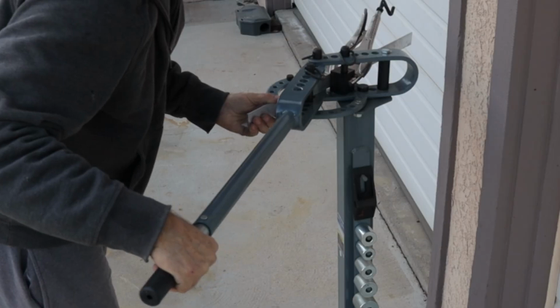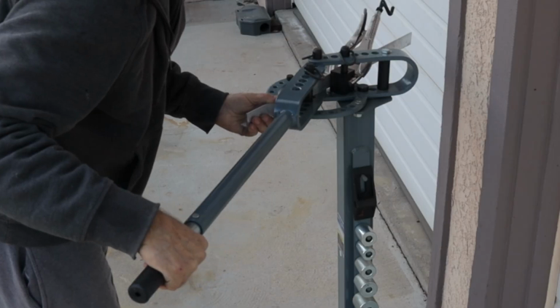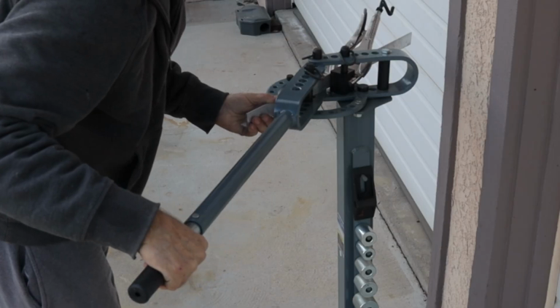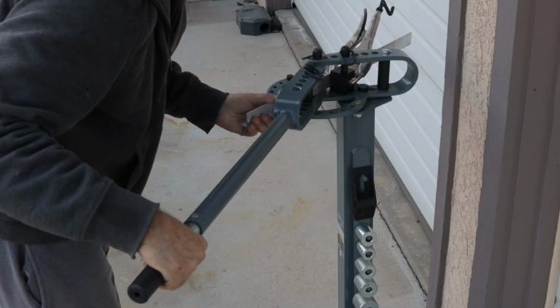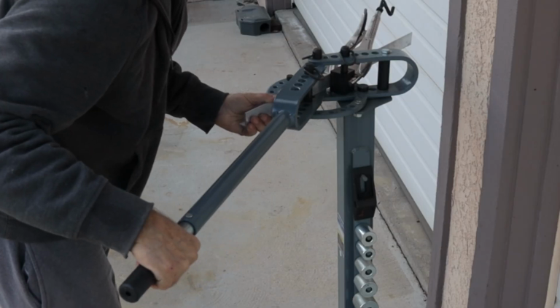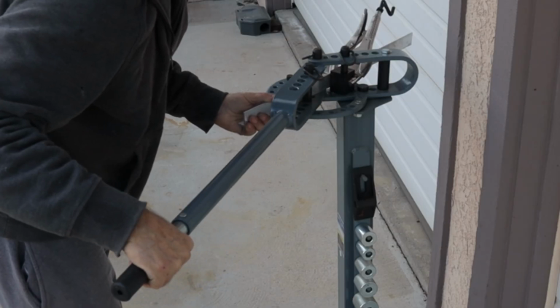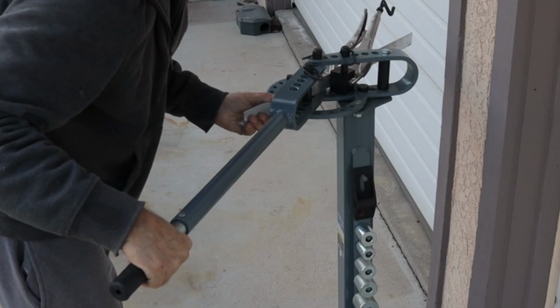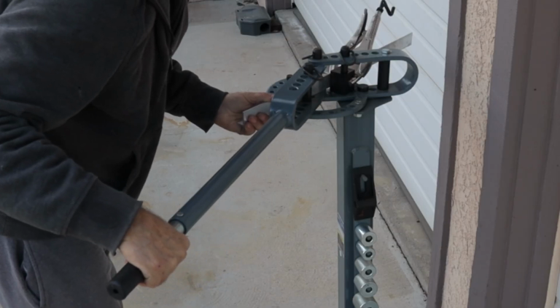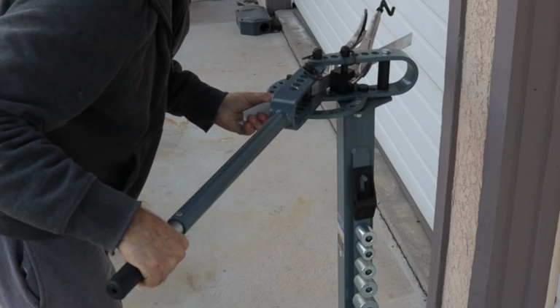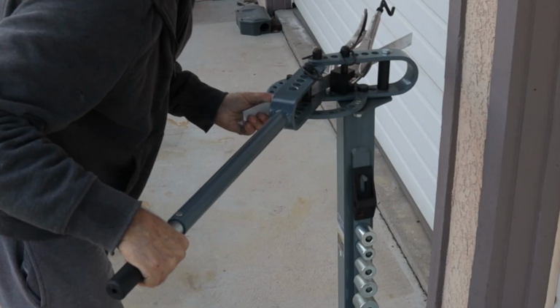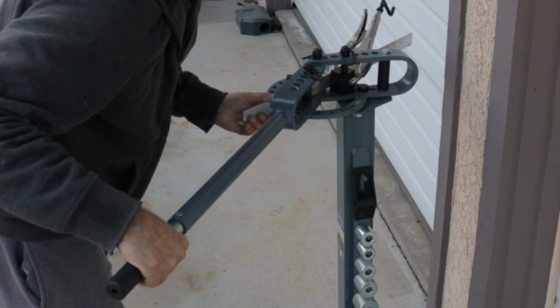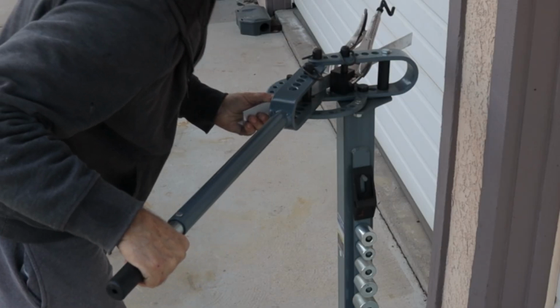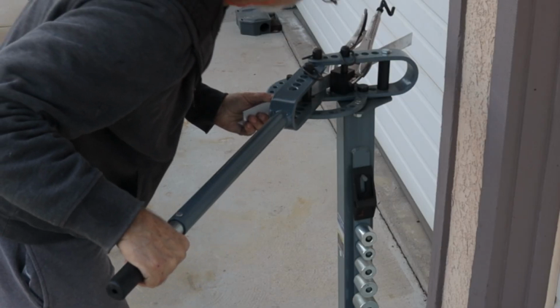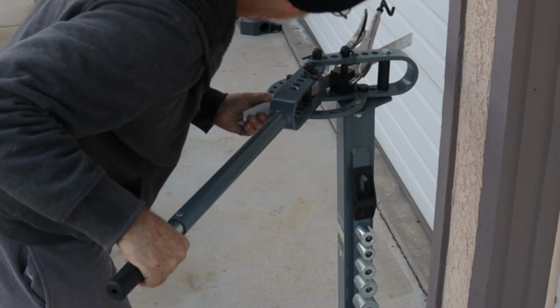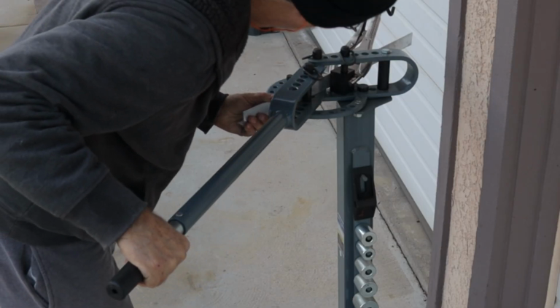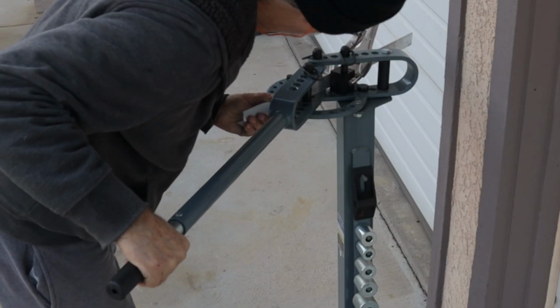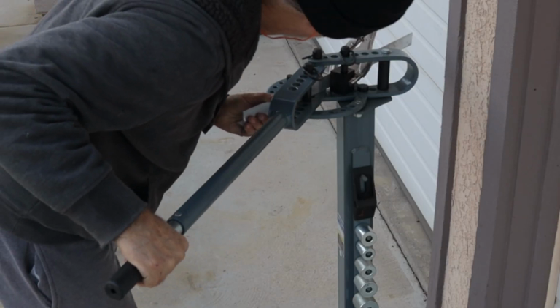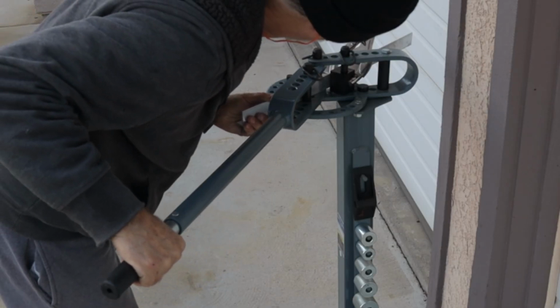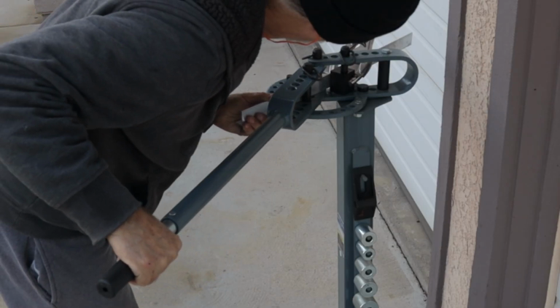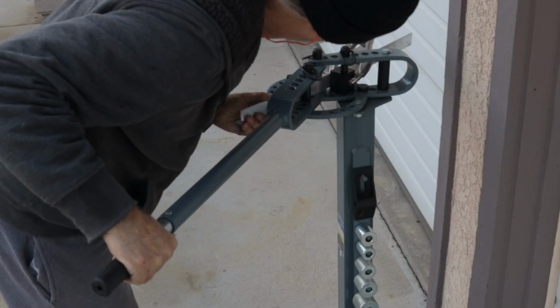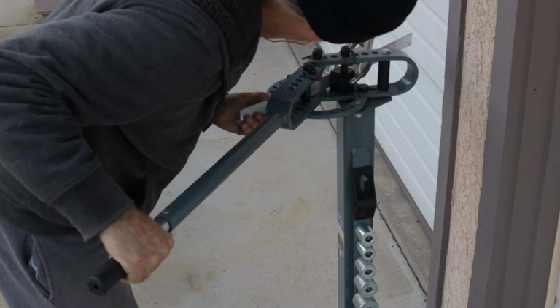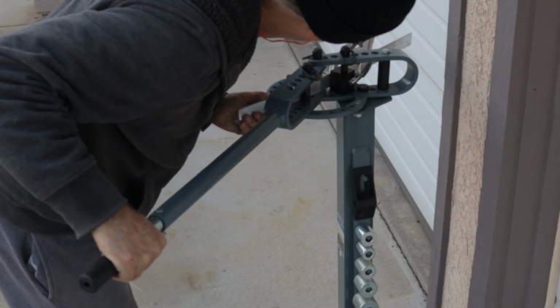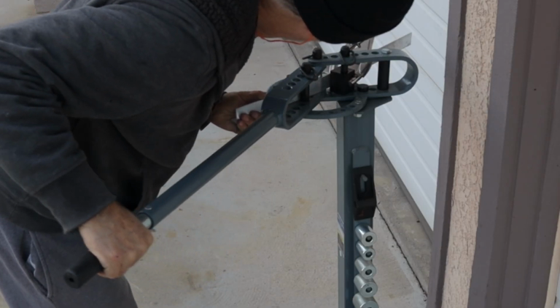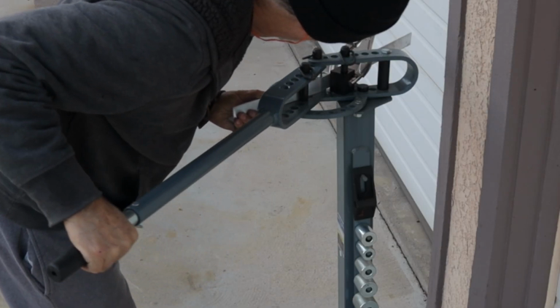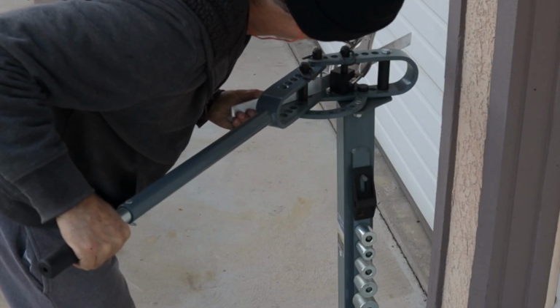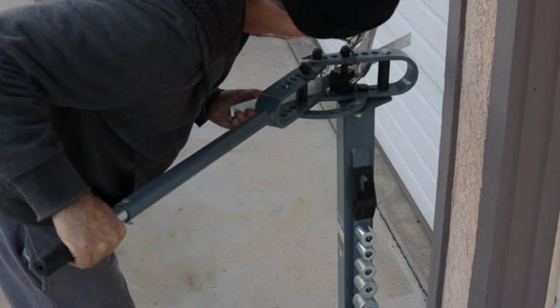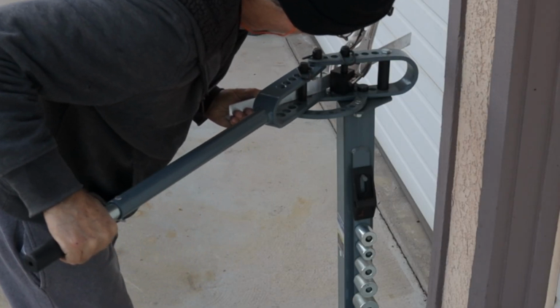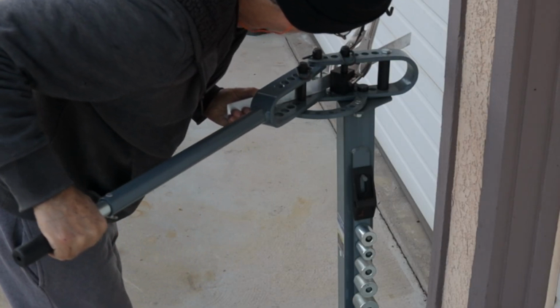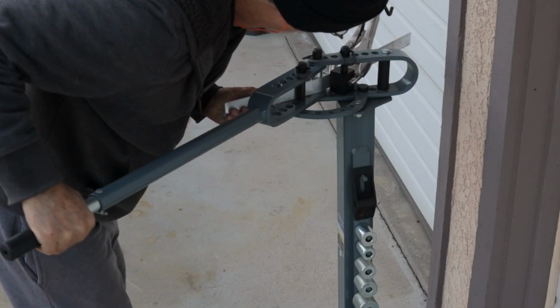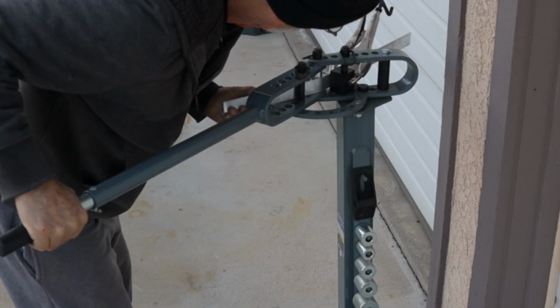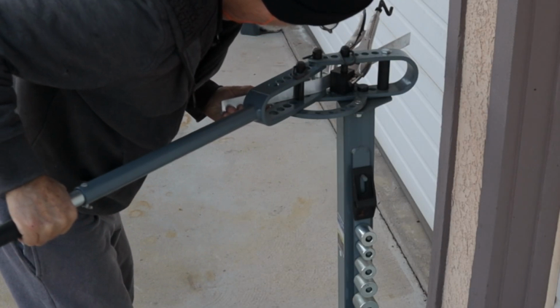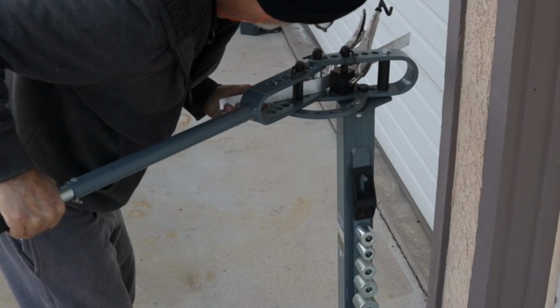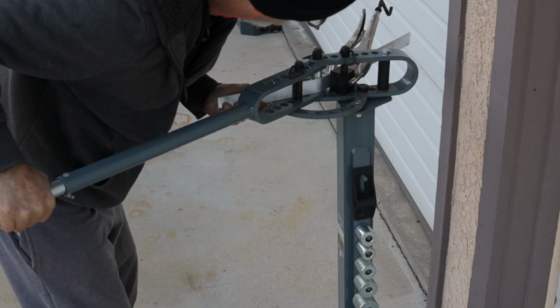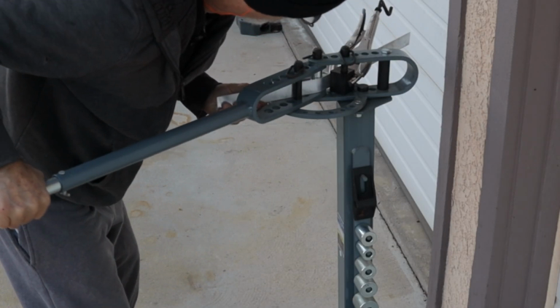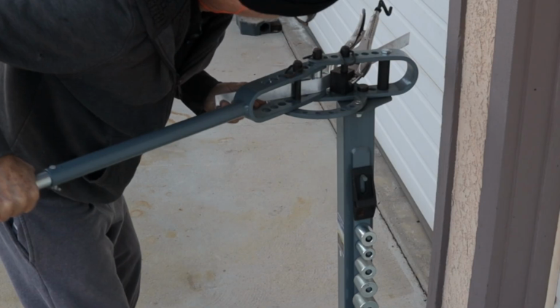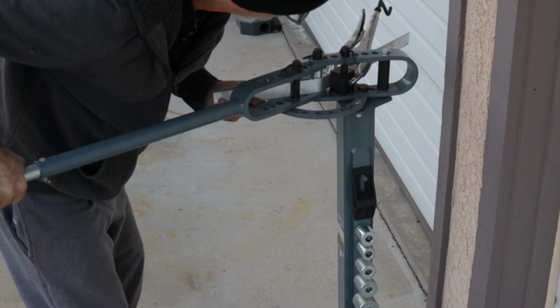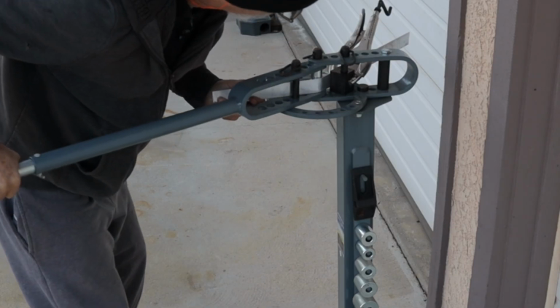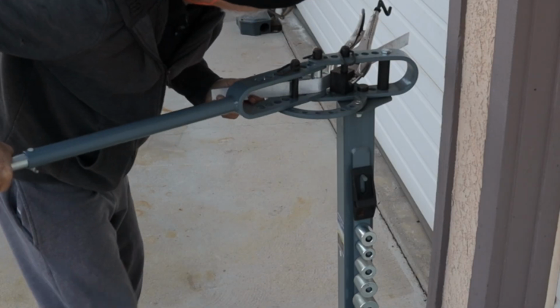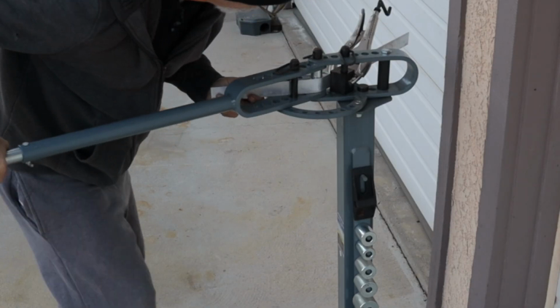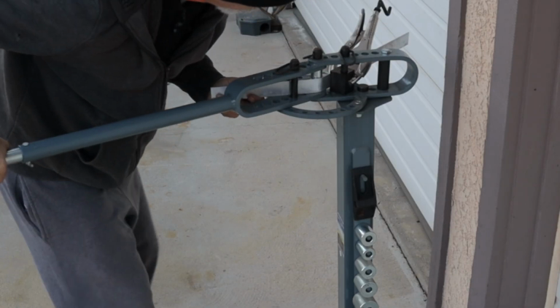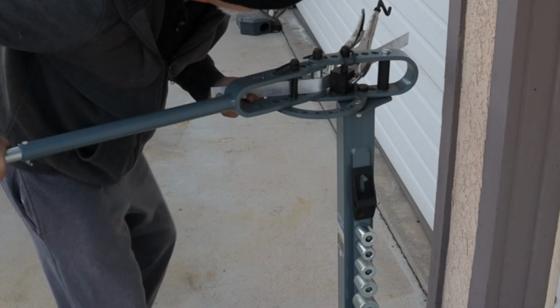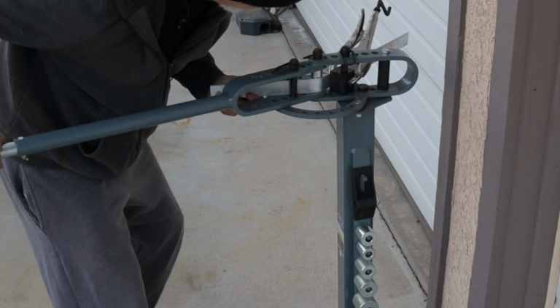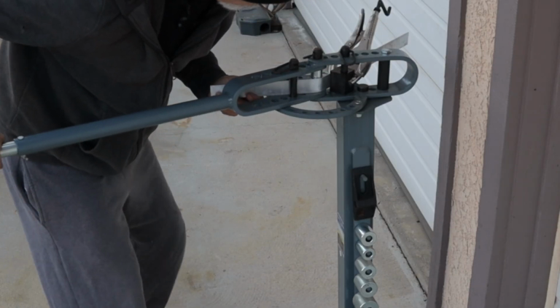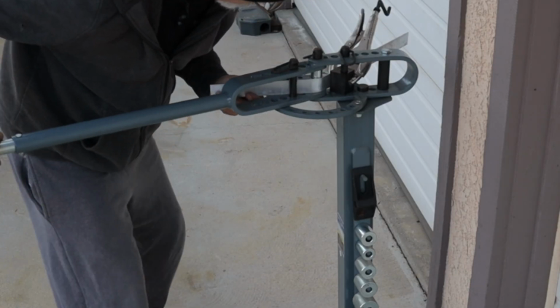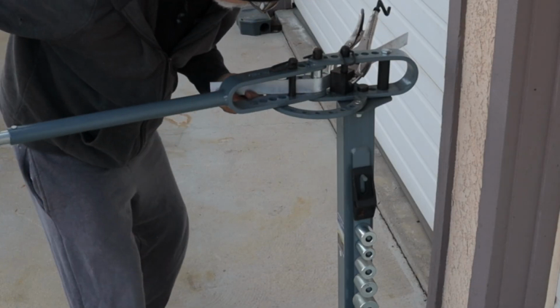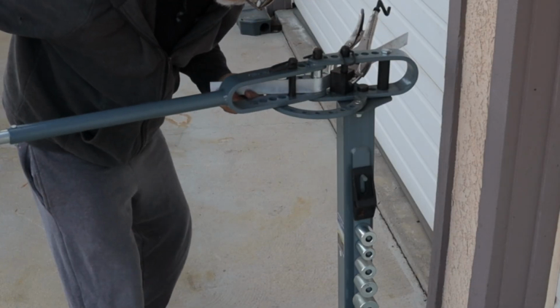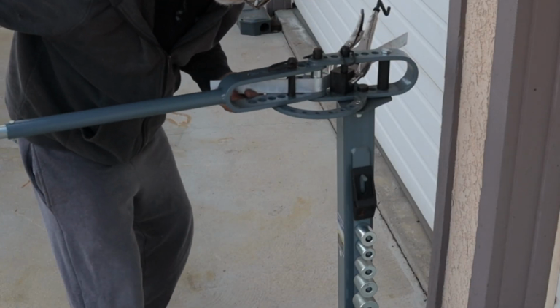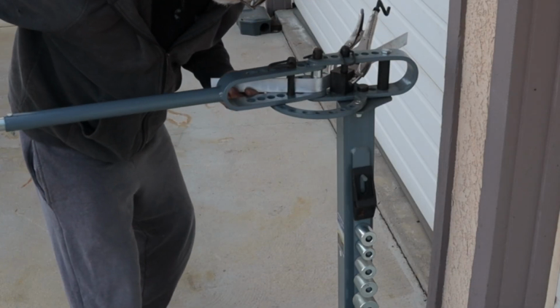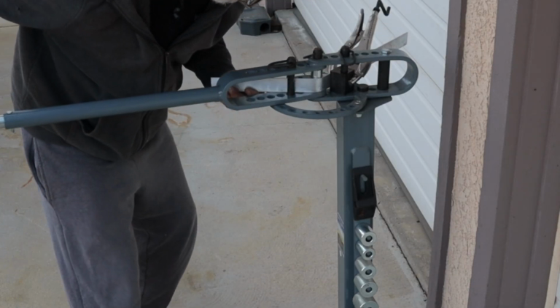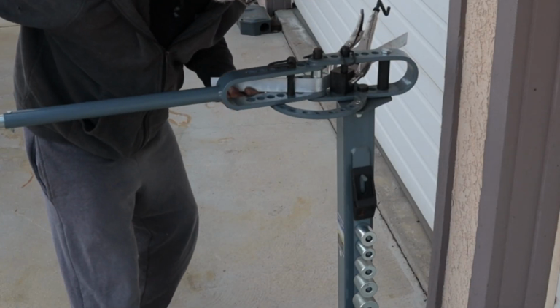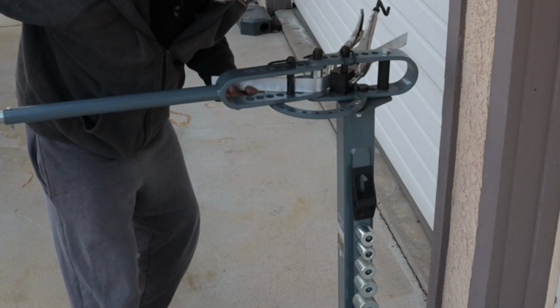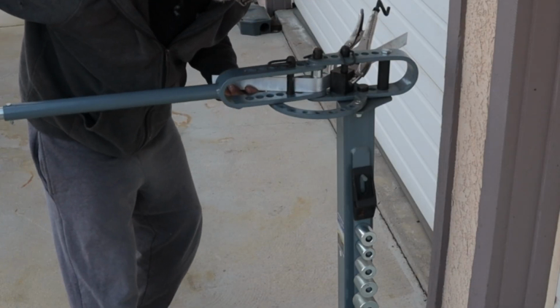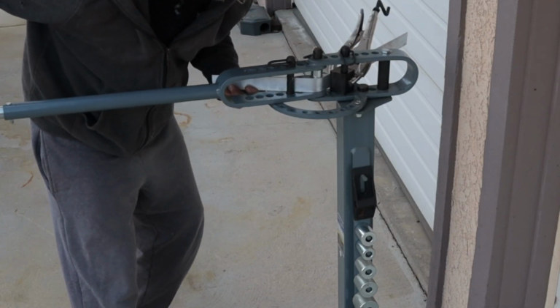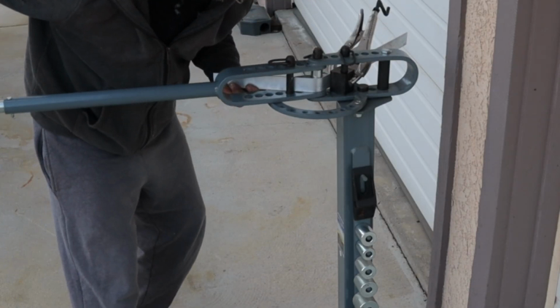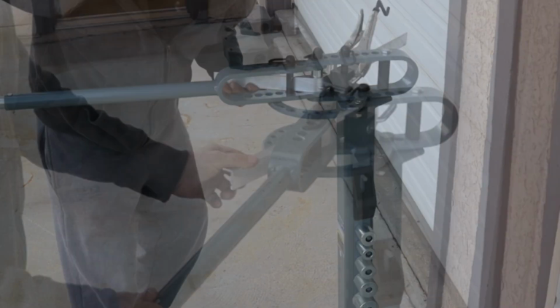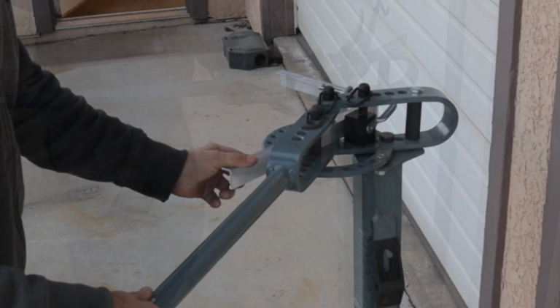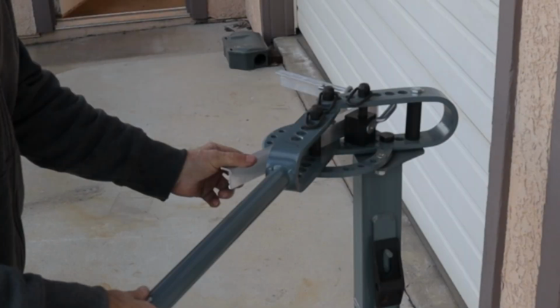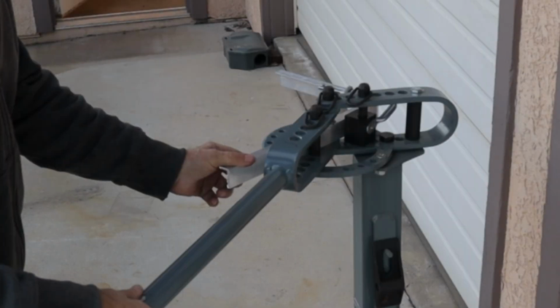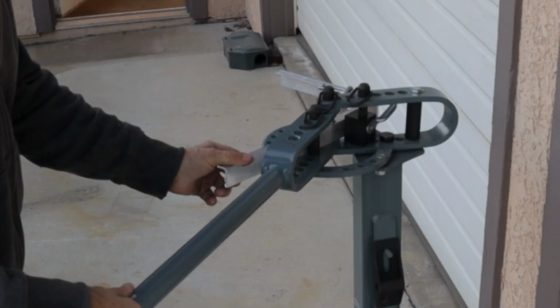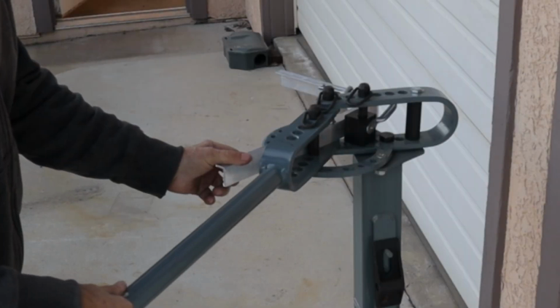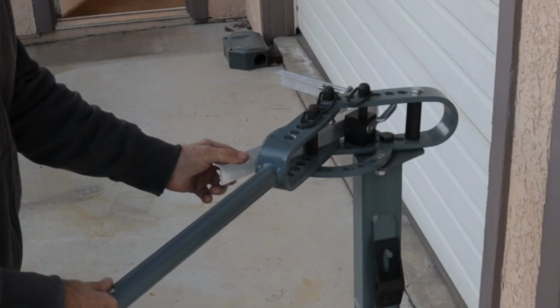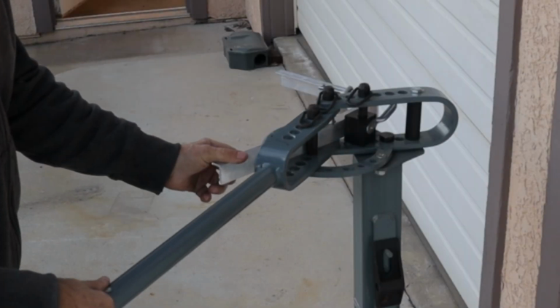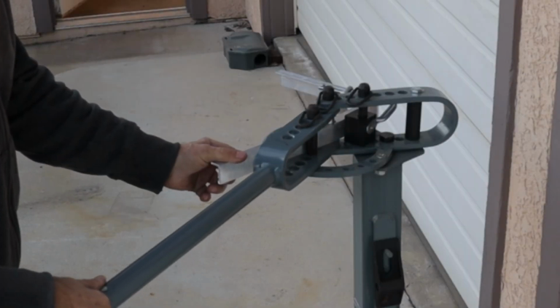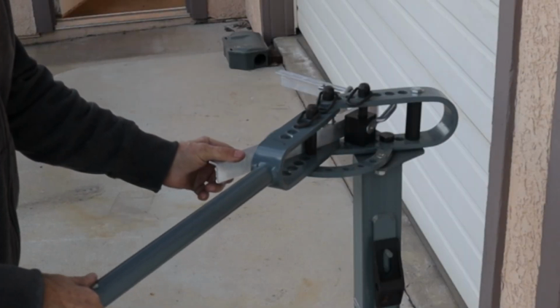This Harbor Freight bender has been bolted down outside the shop for a couple years now. First time I've ever had a use for it.